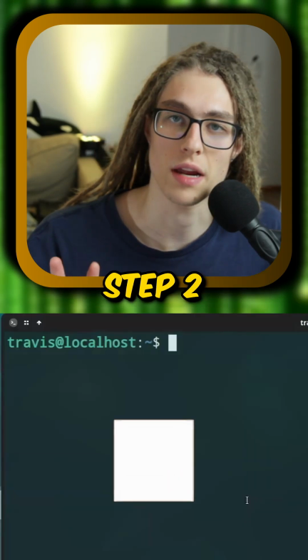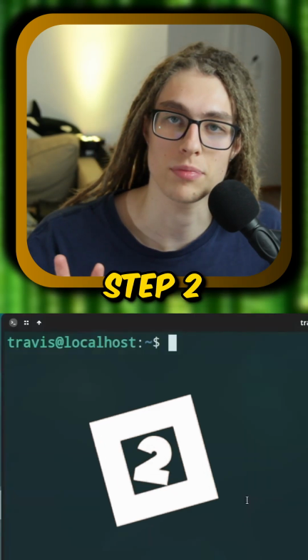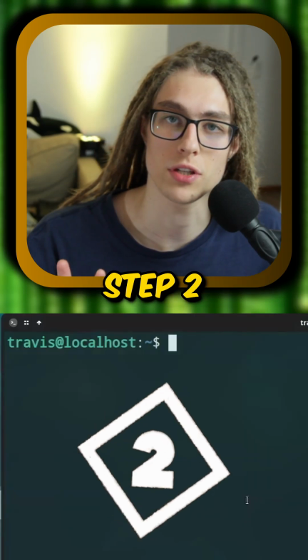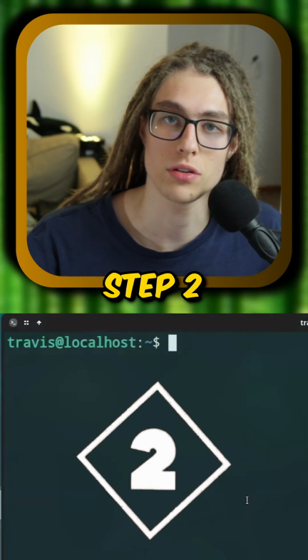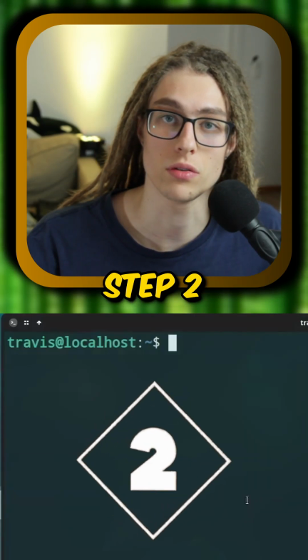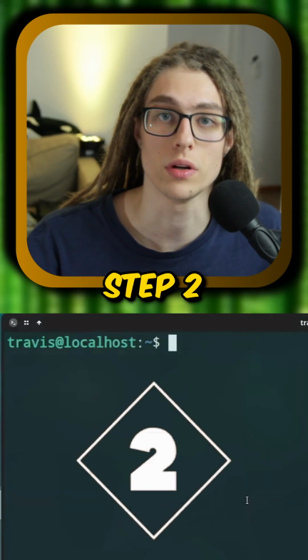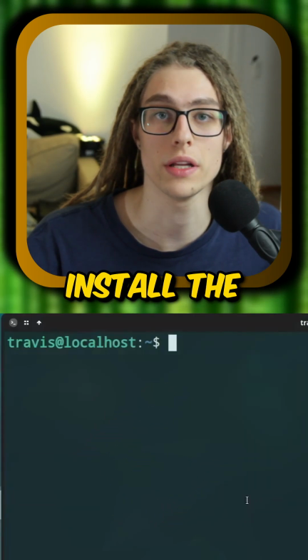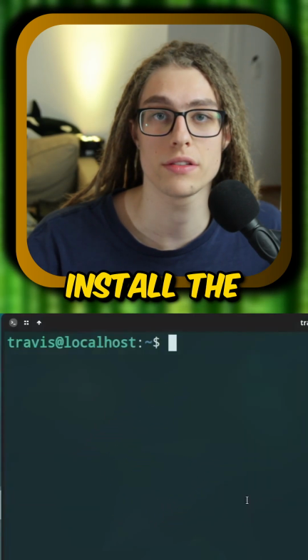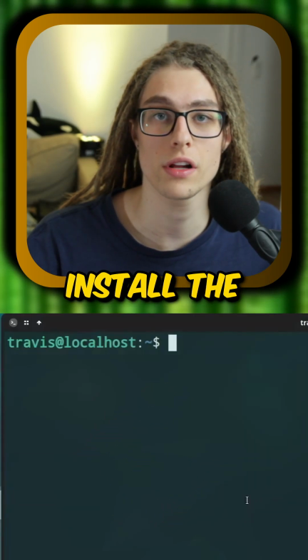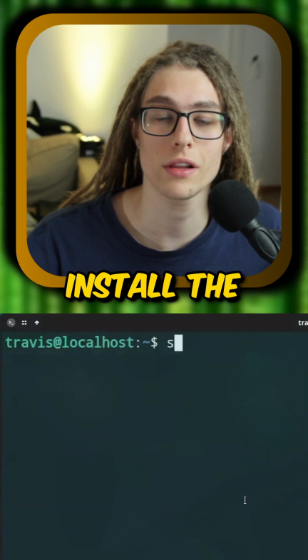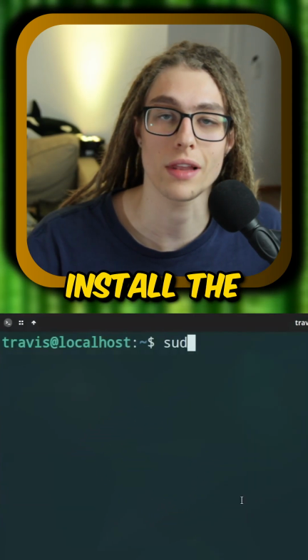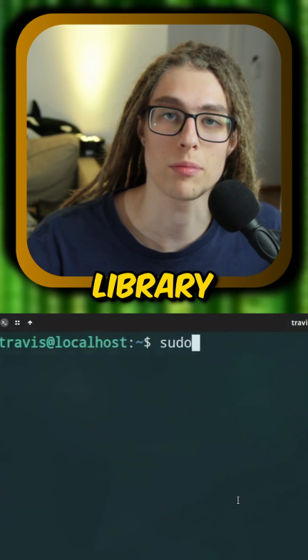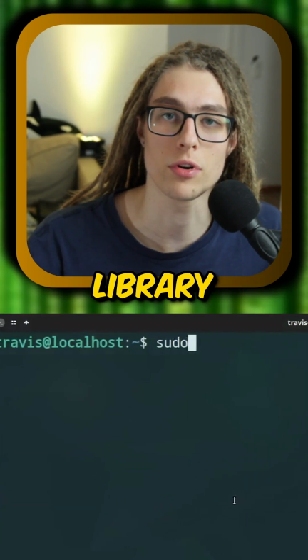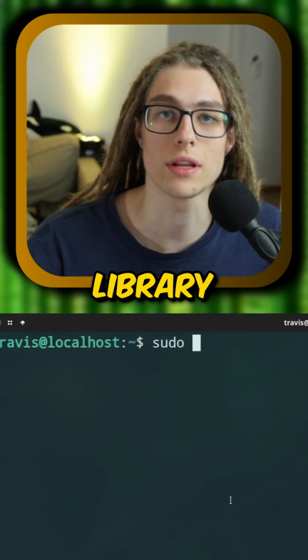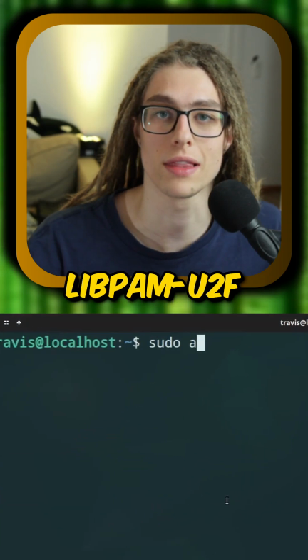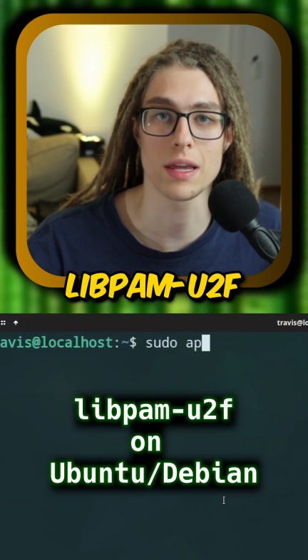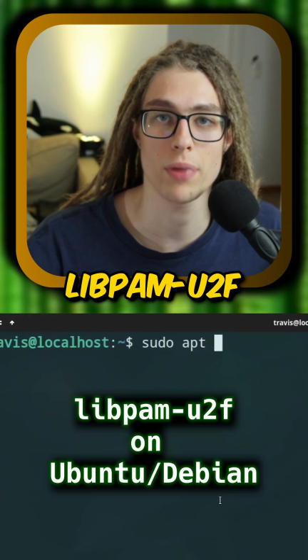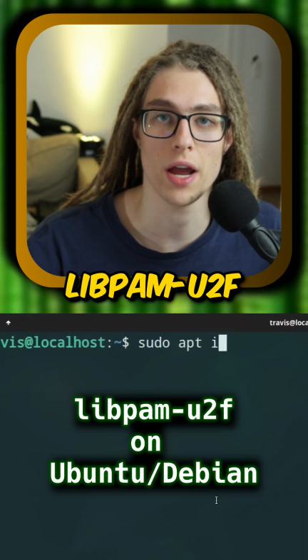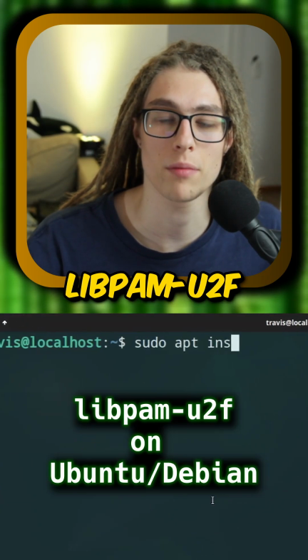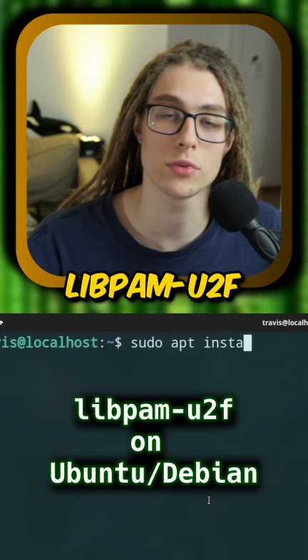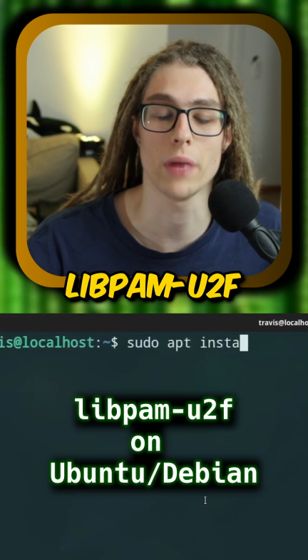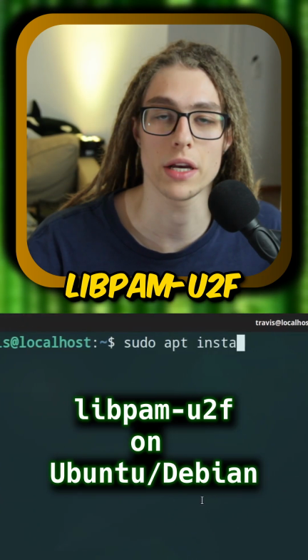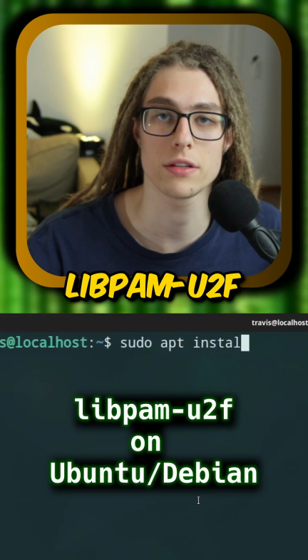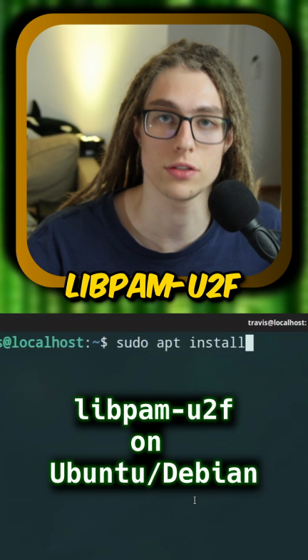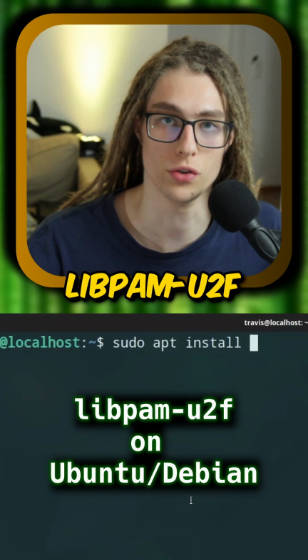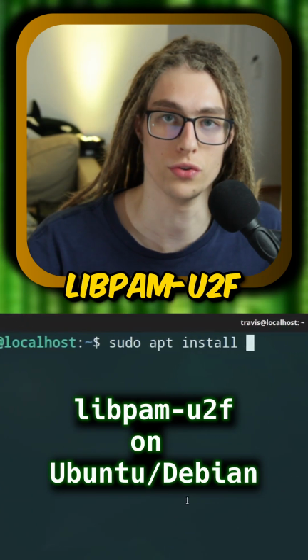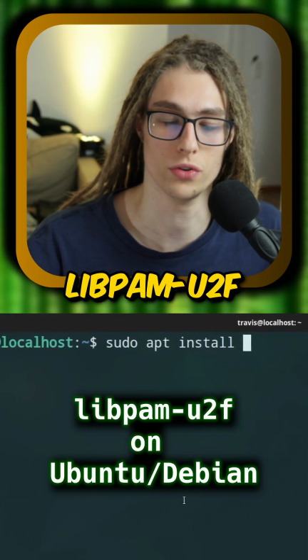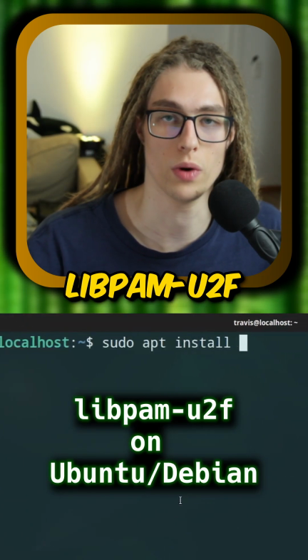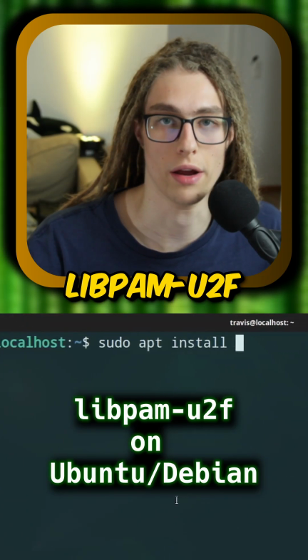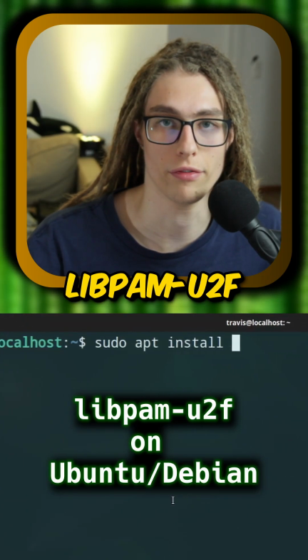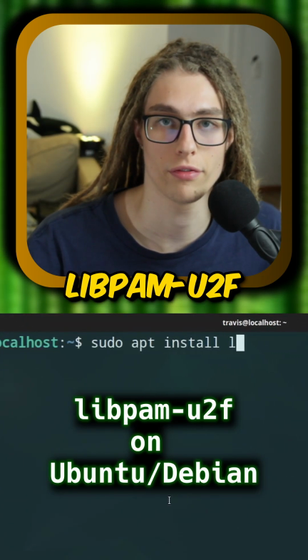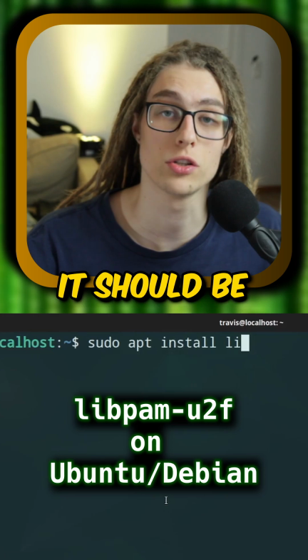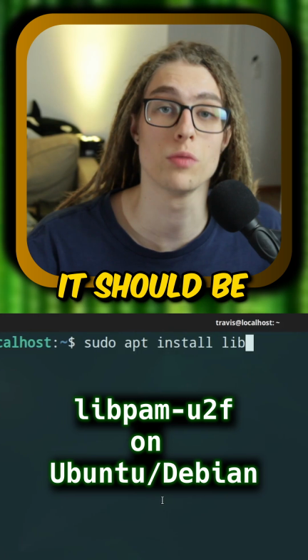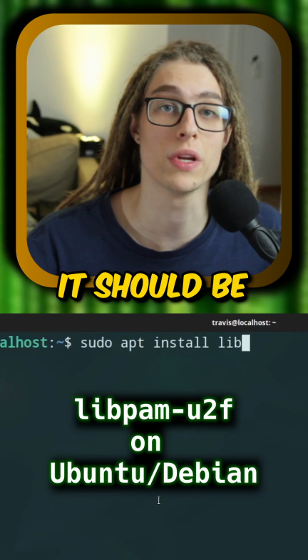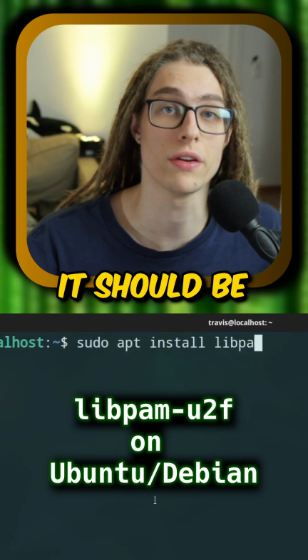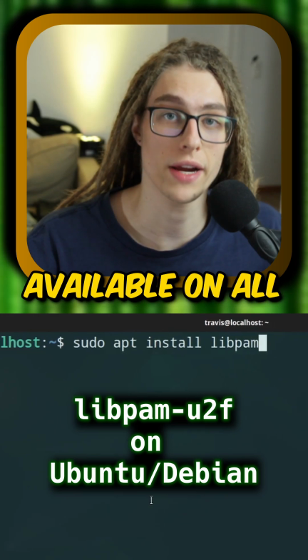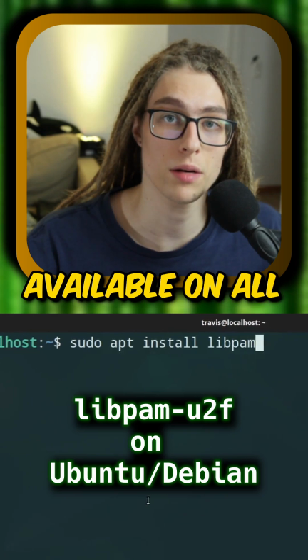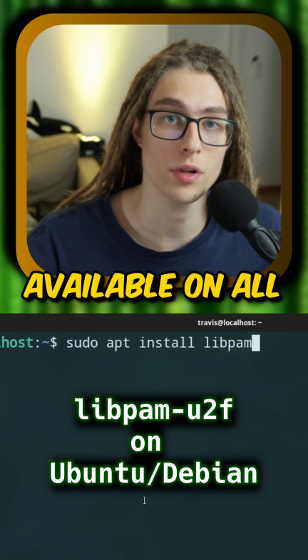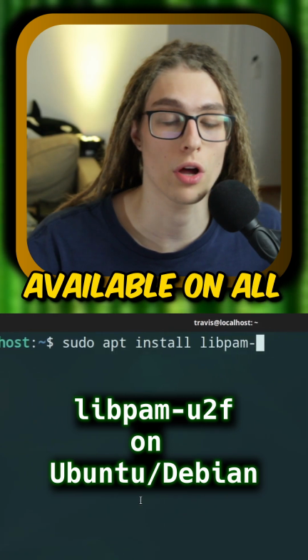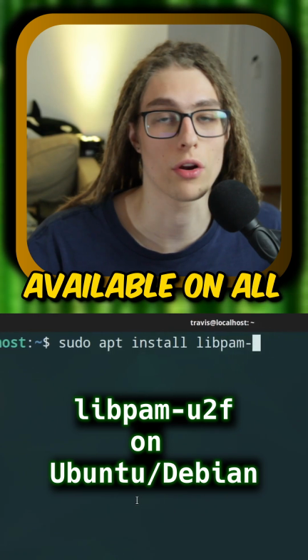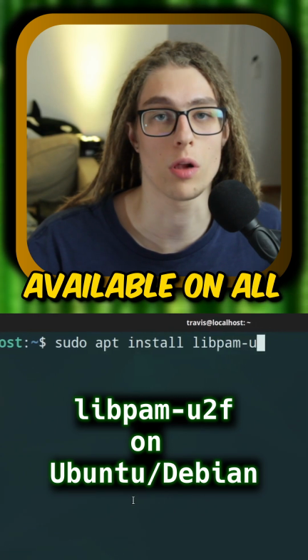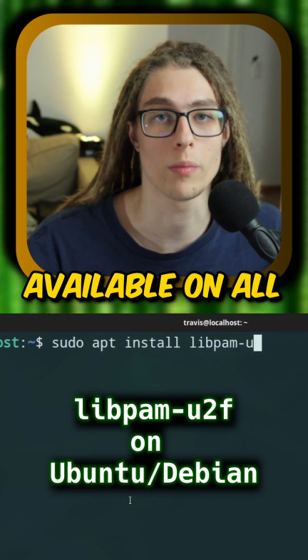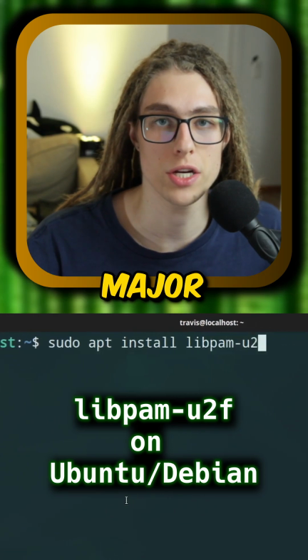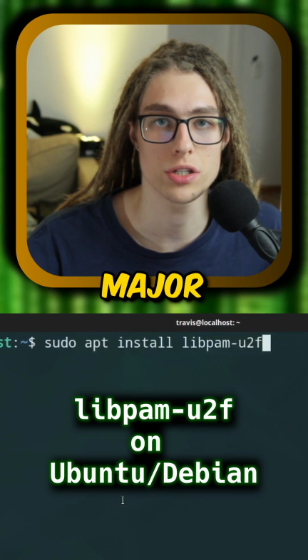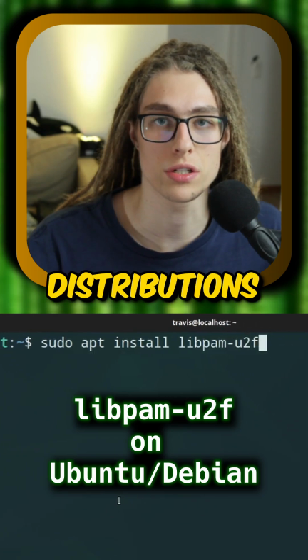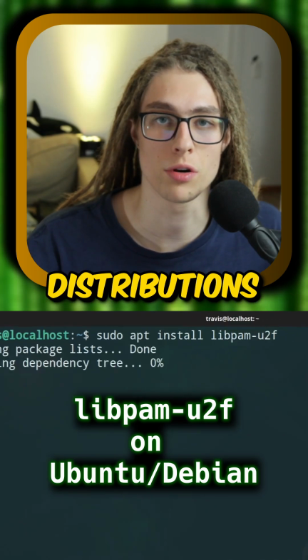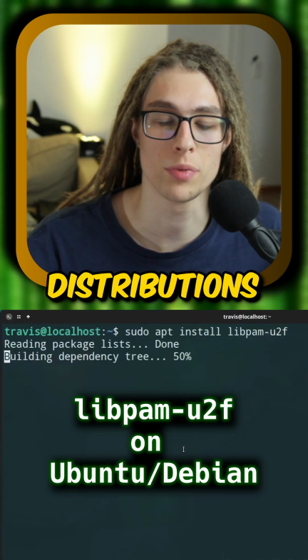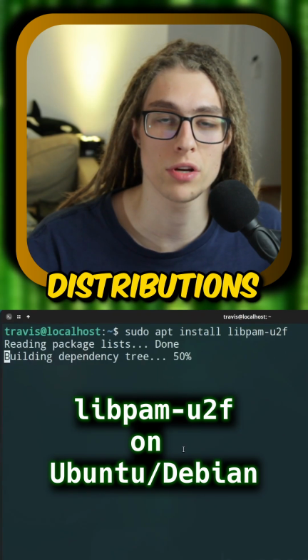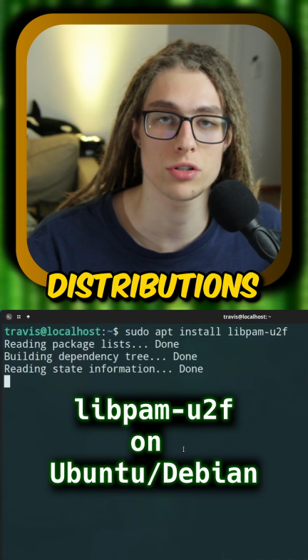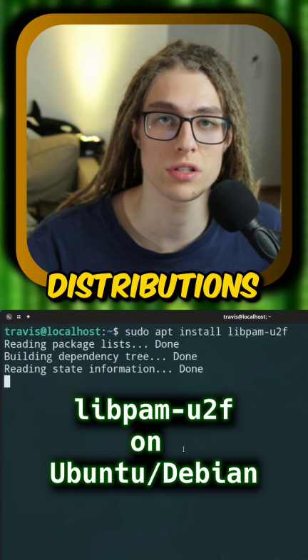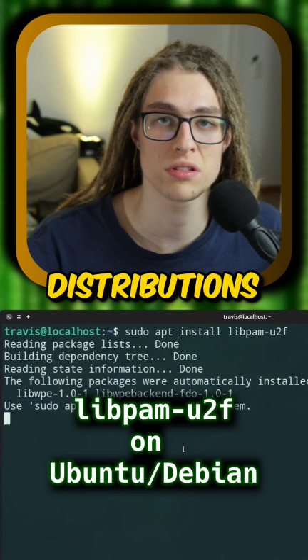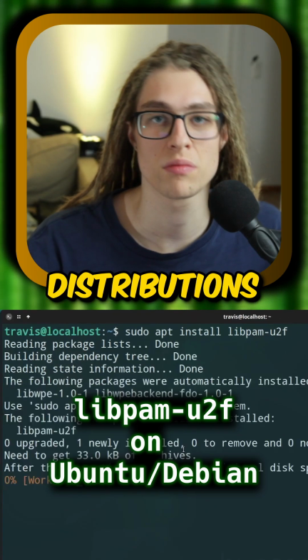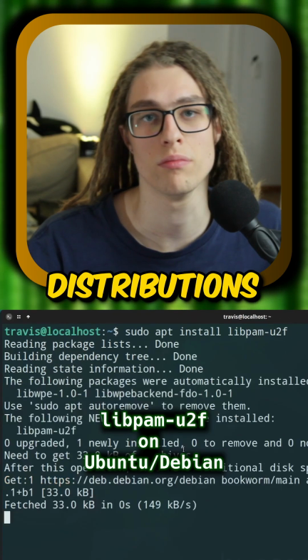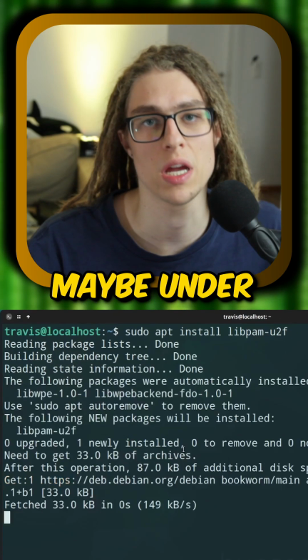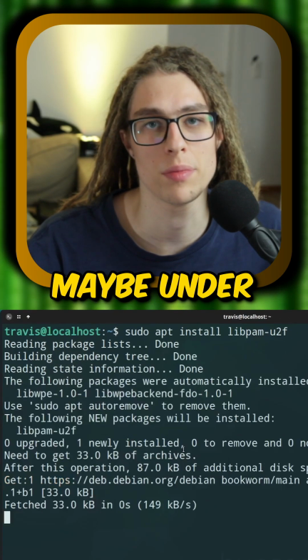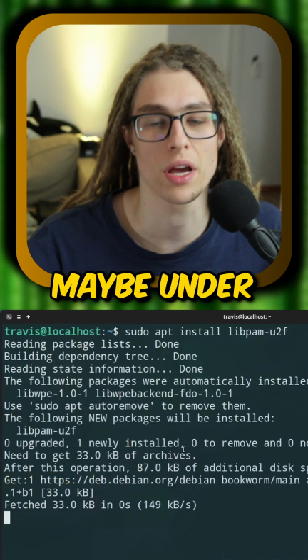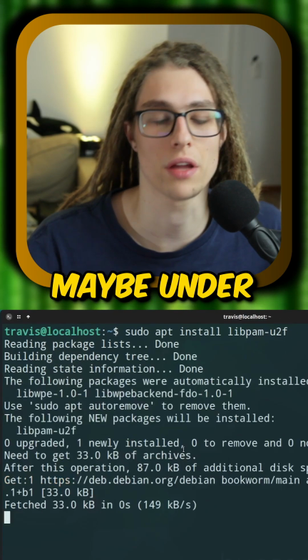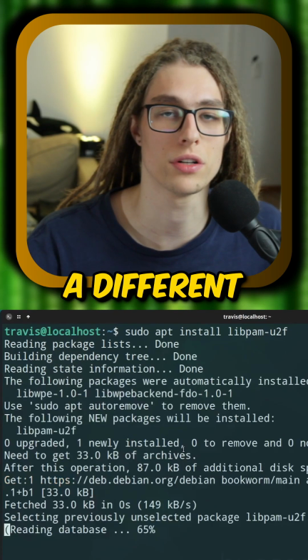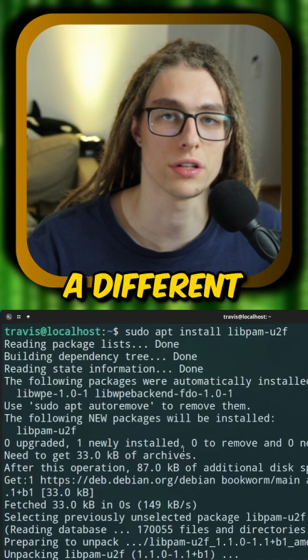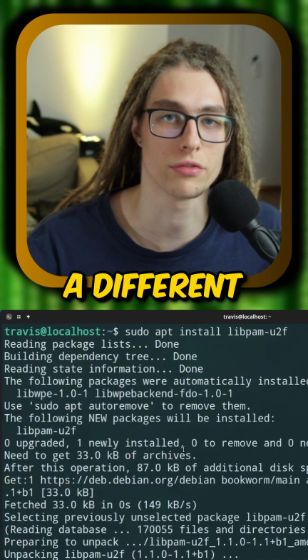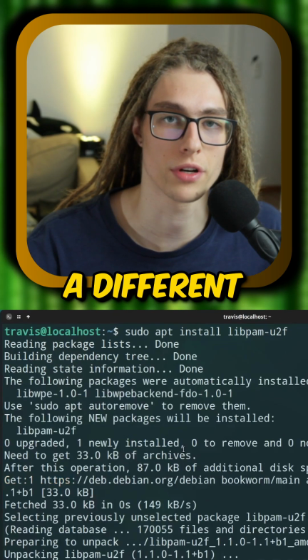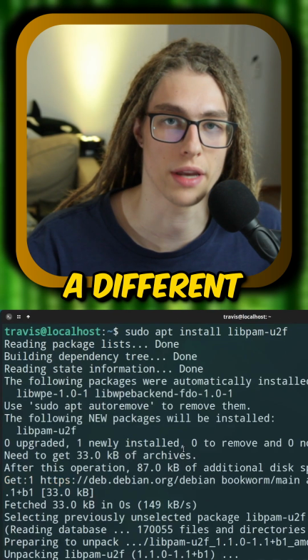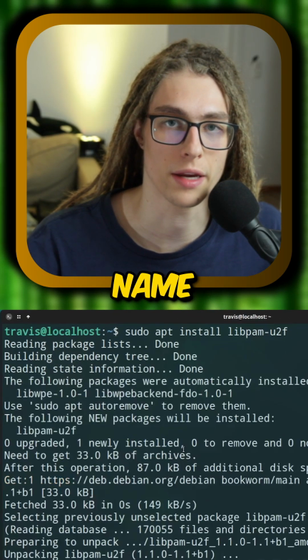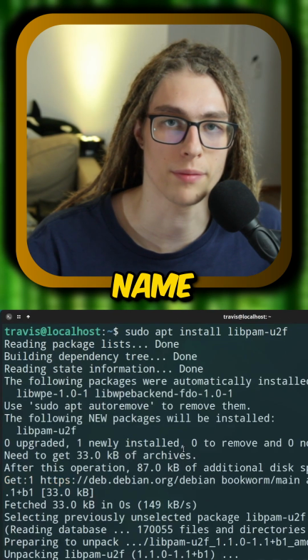Step 2: install the library libpam-u2f. It should be available on all major distributions, maybe under a different name.